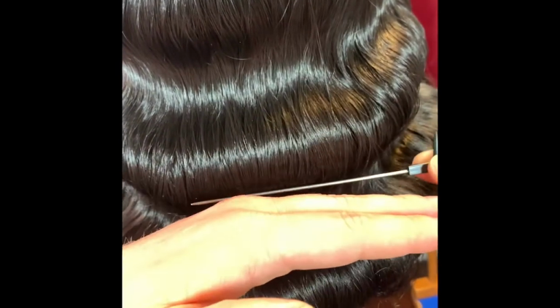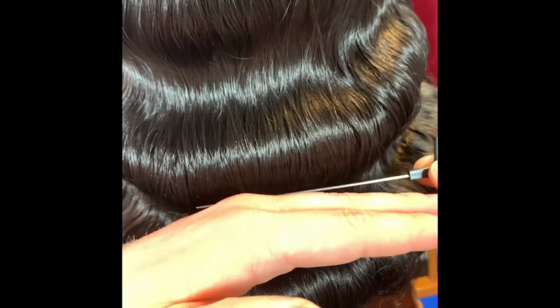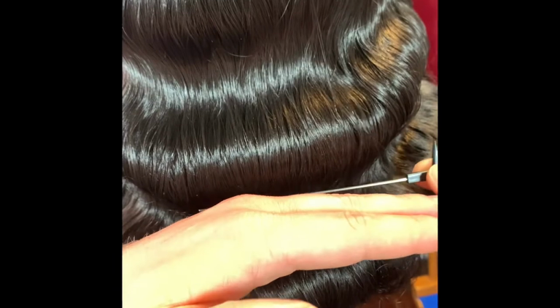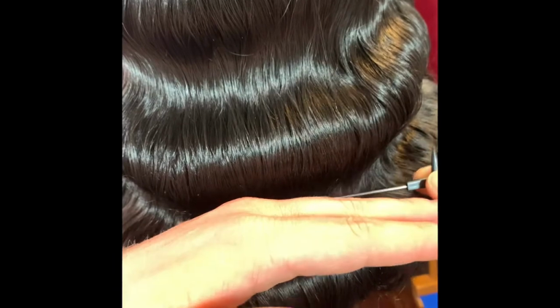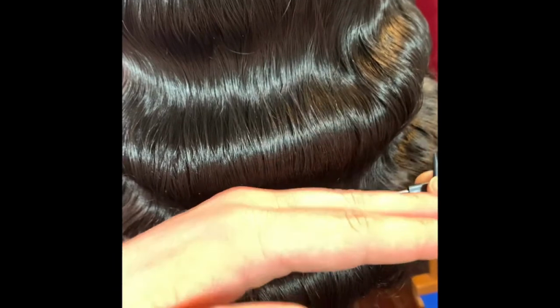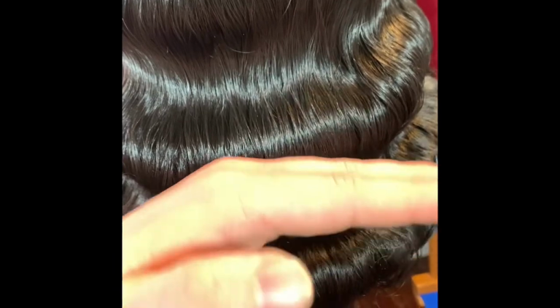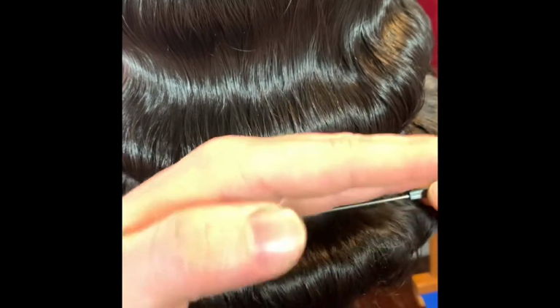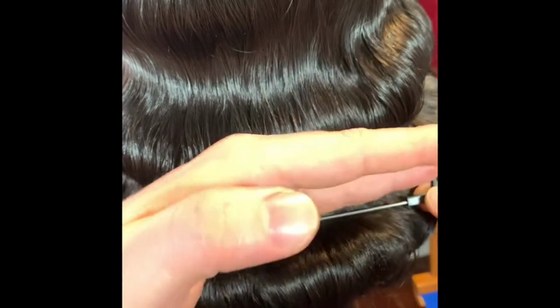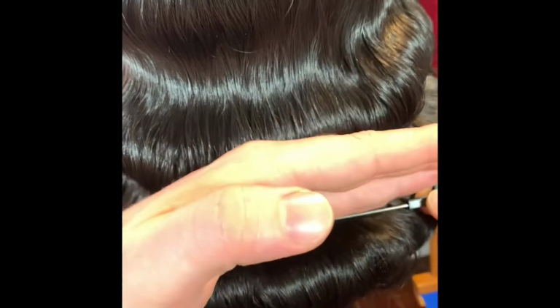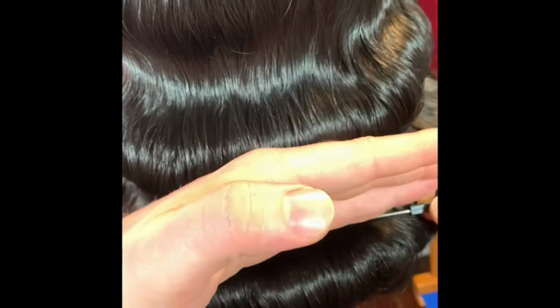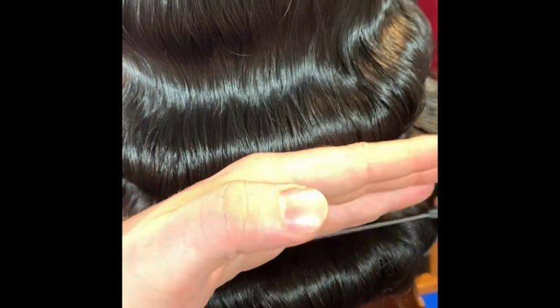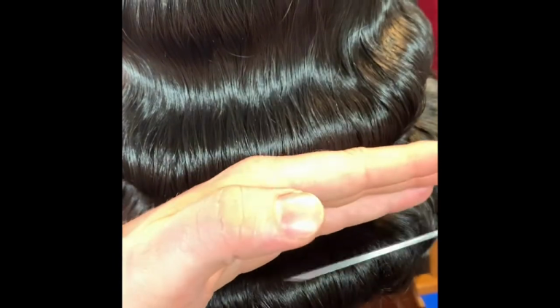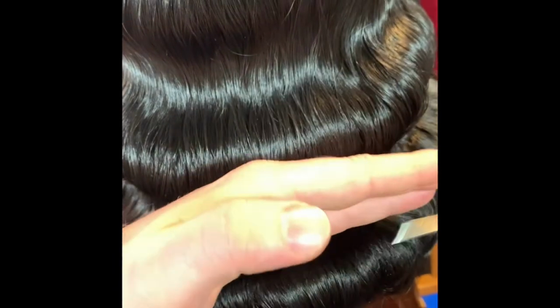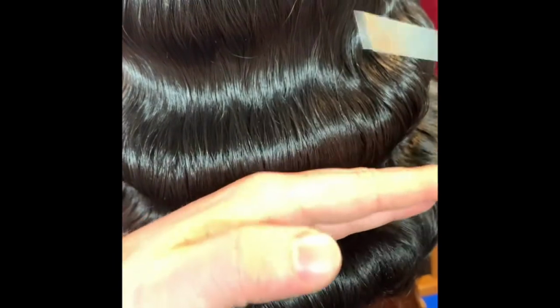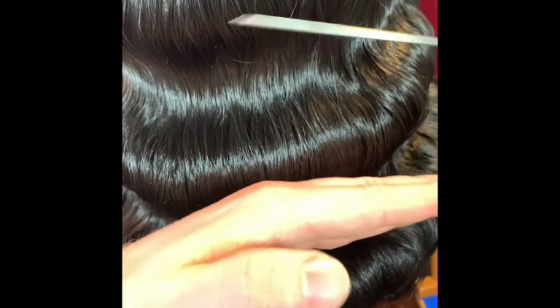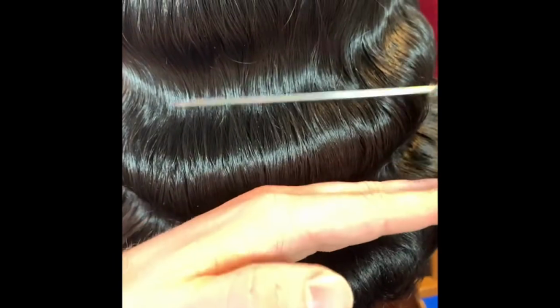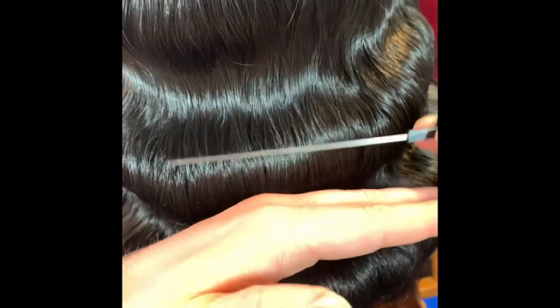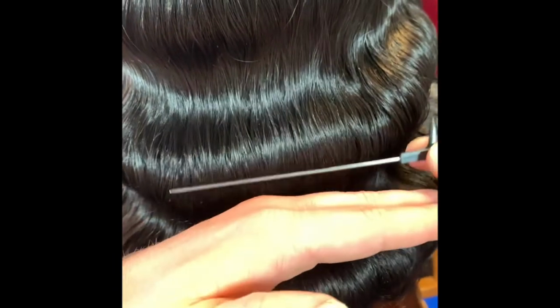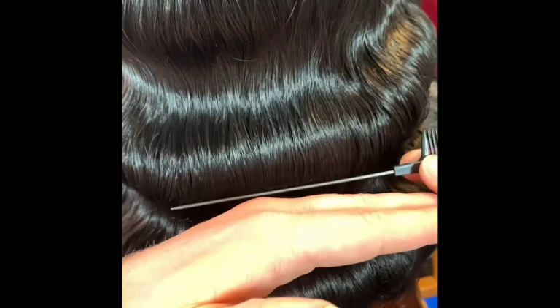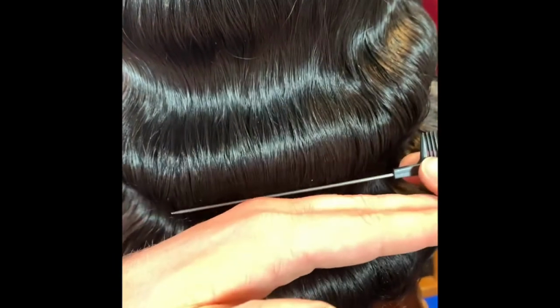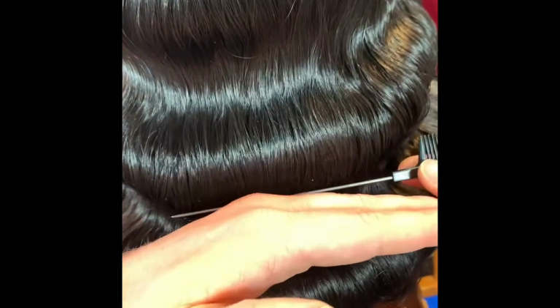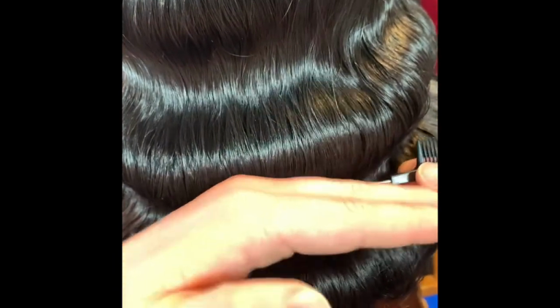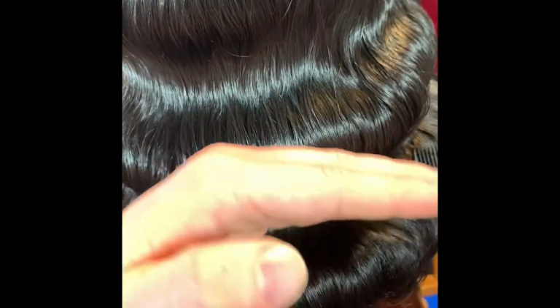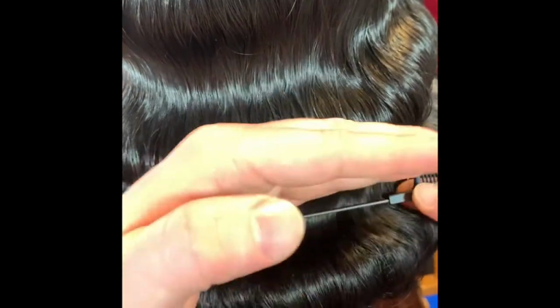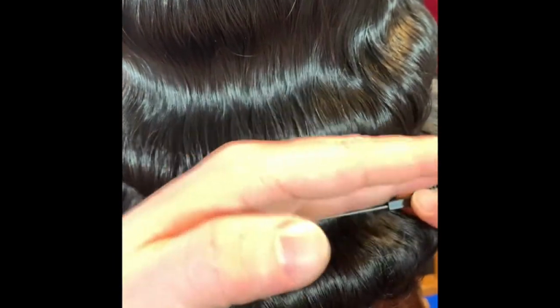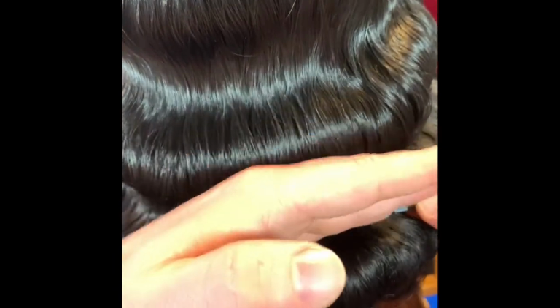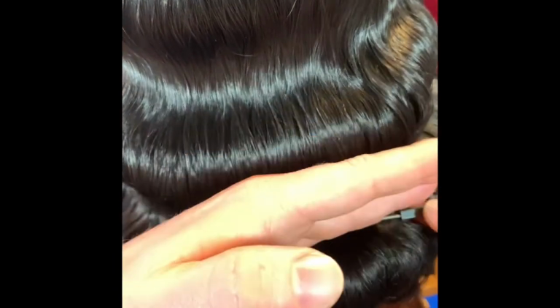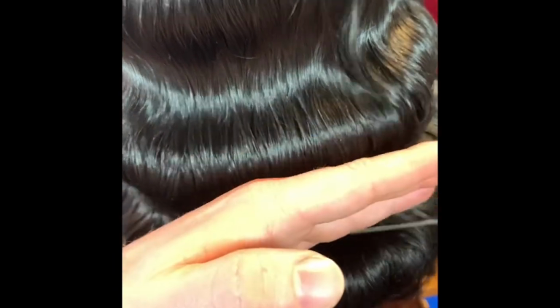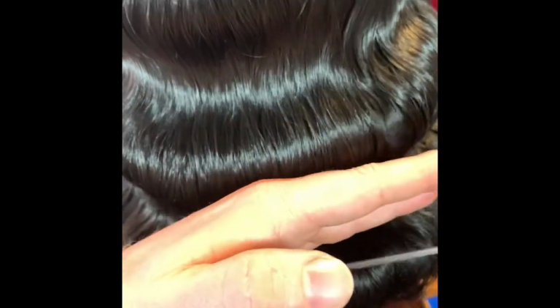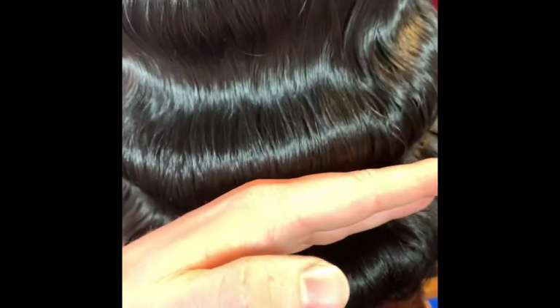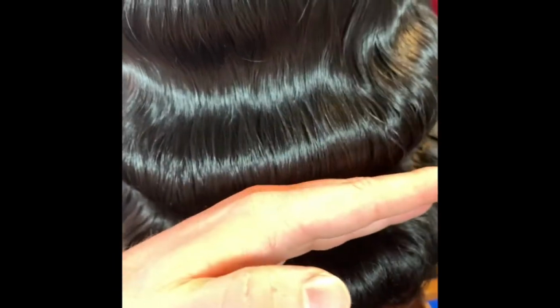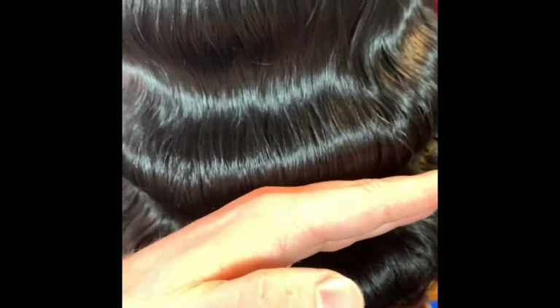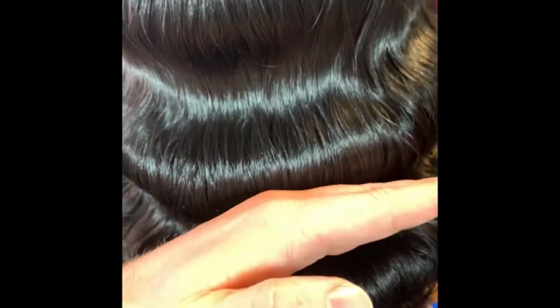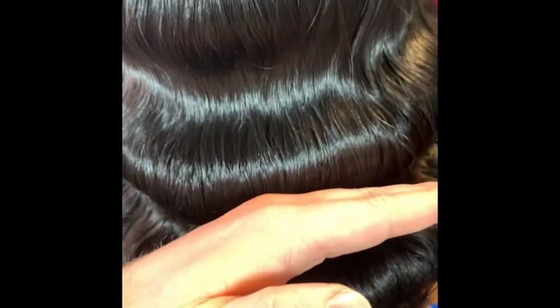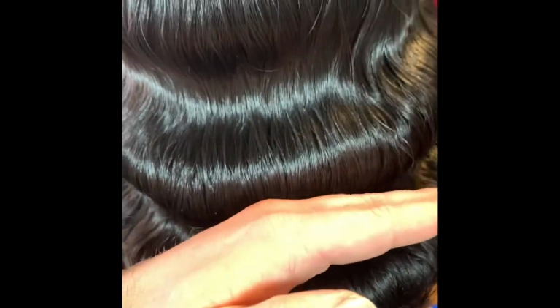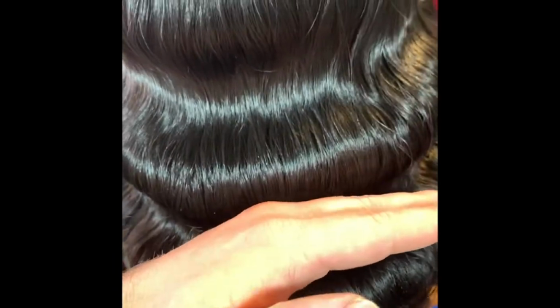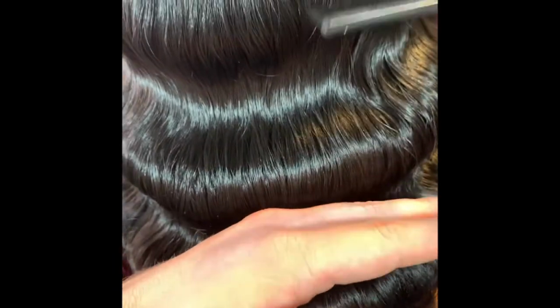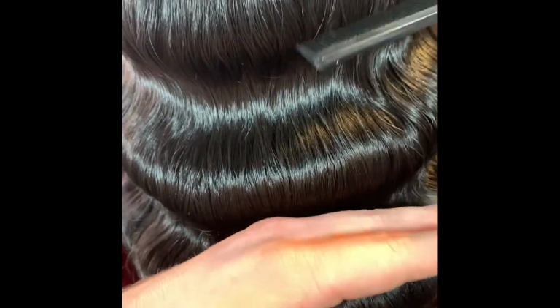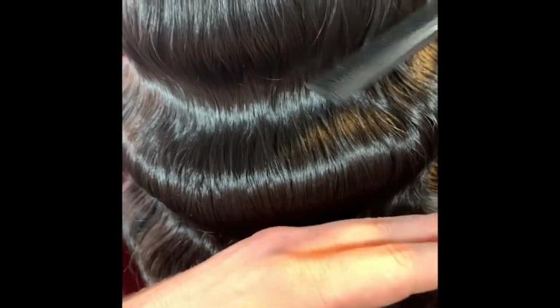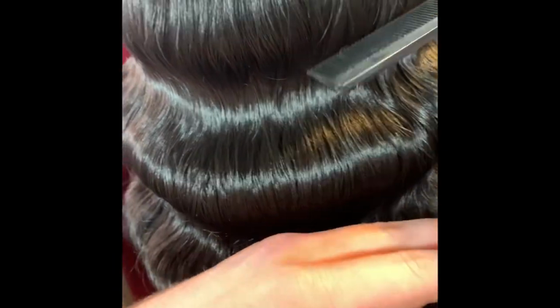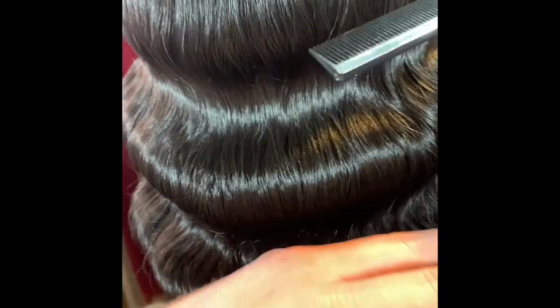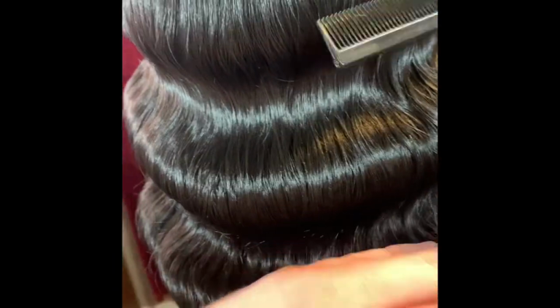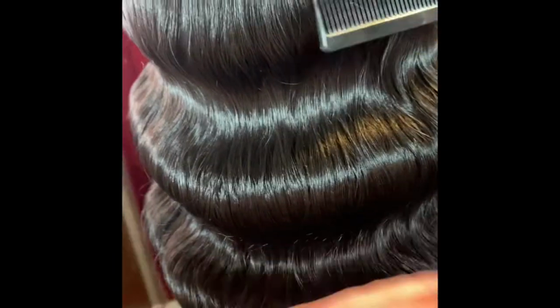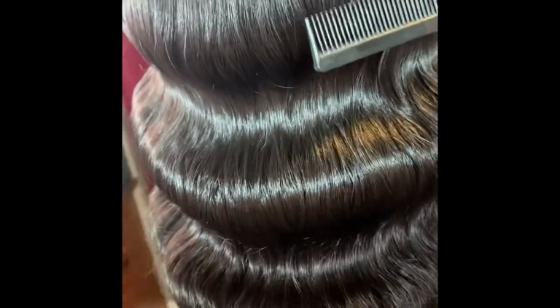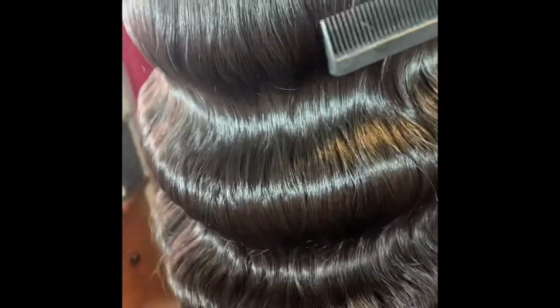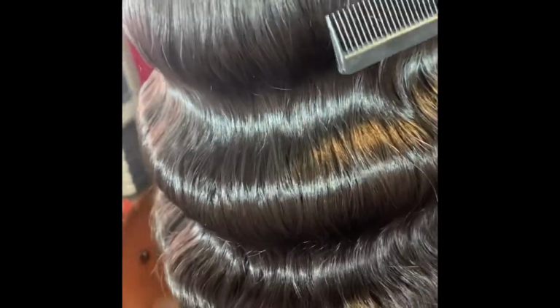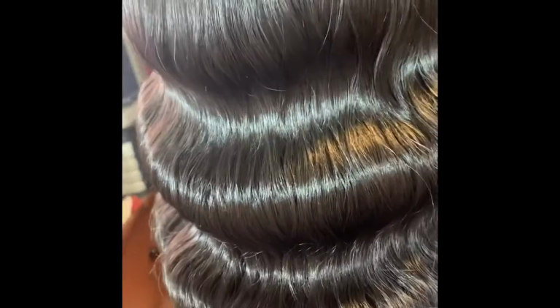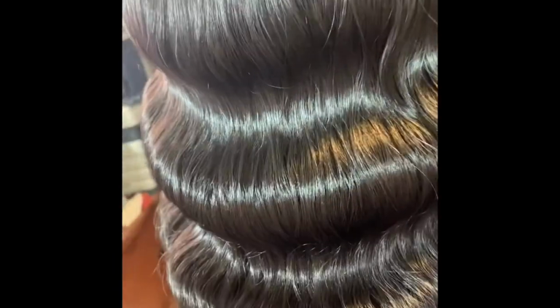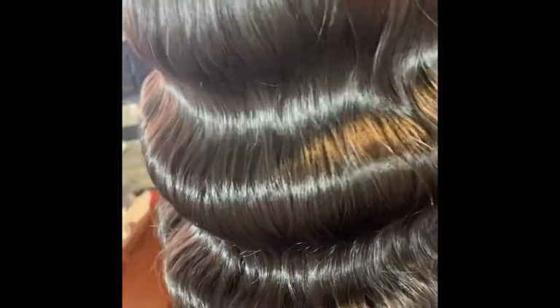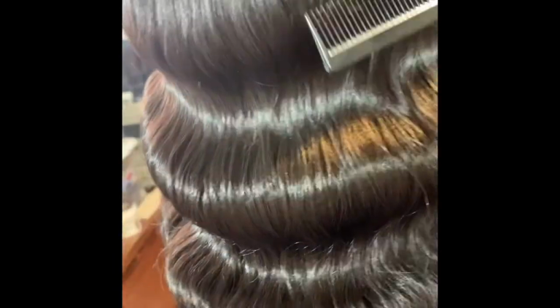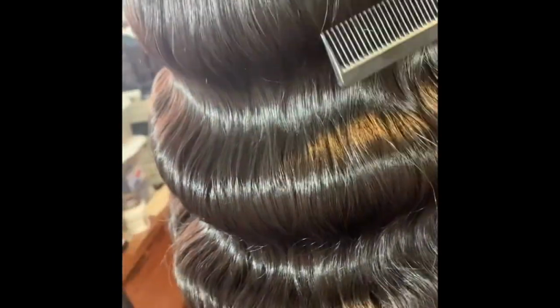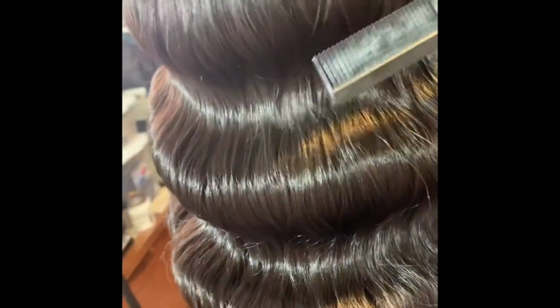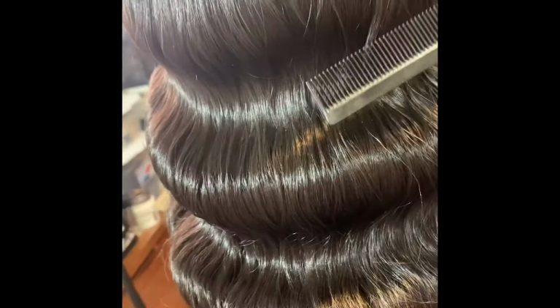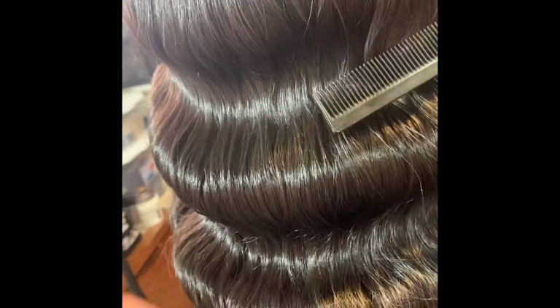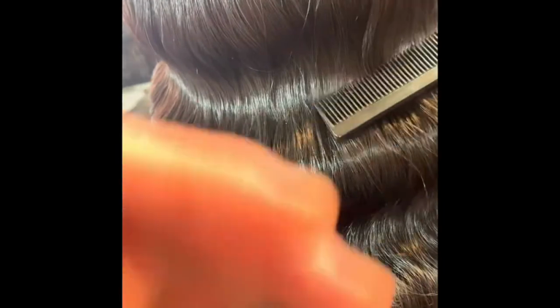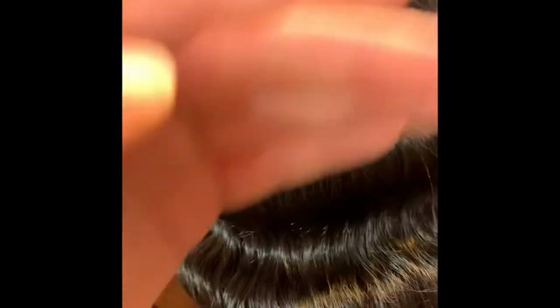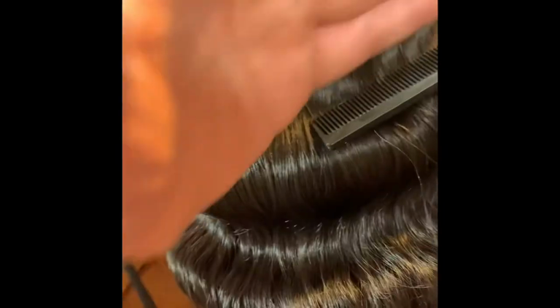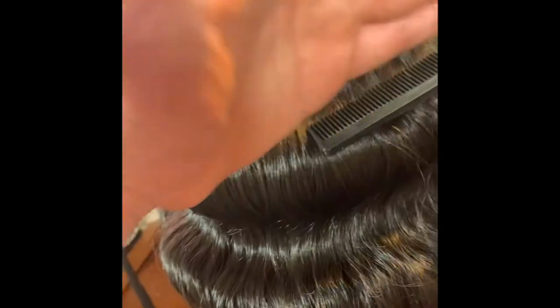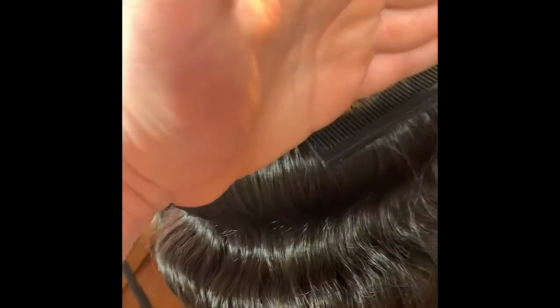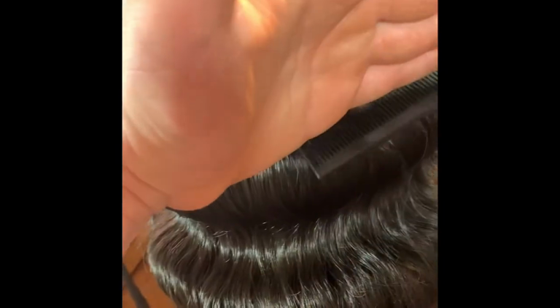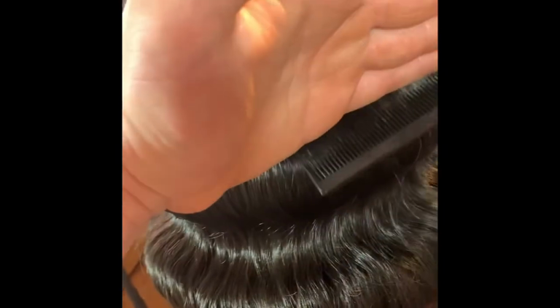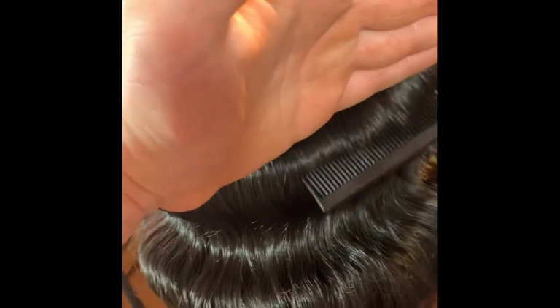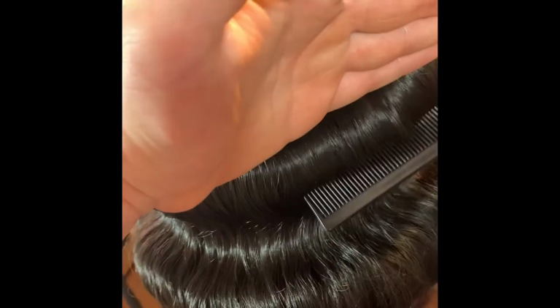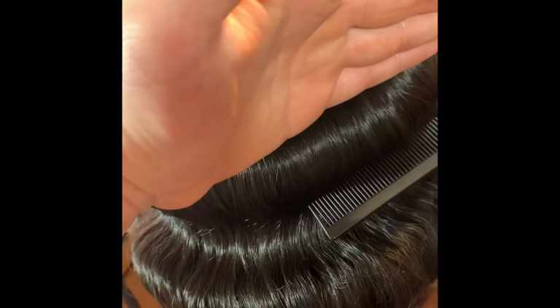Notice I moved my comb to the opposite side, and I'm using it just as if I was with my hand.